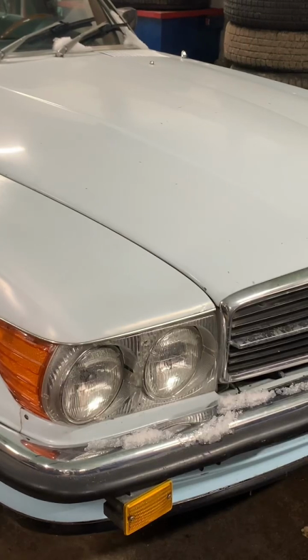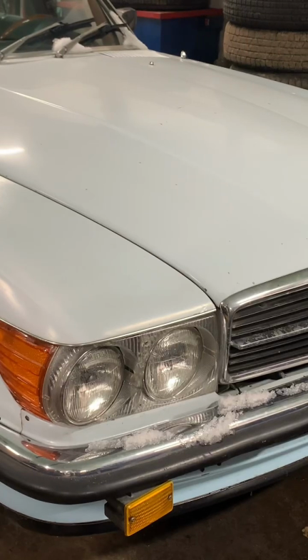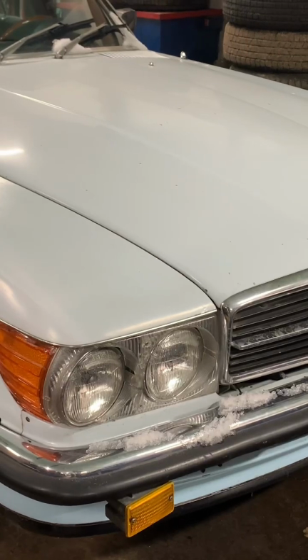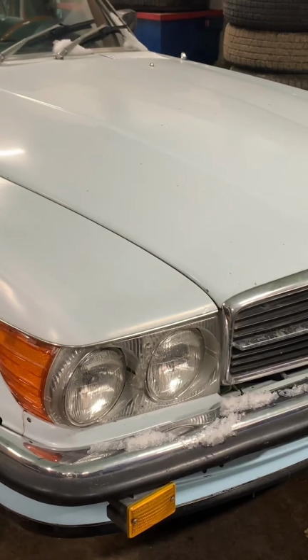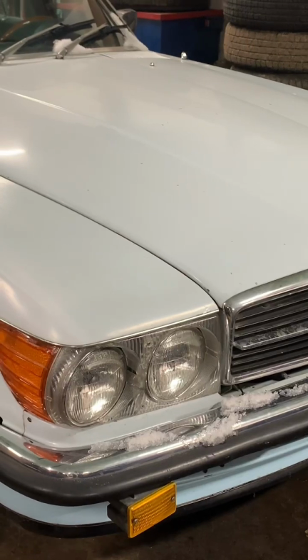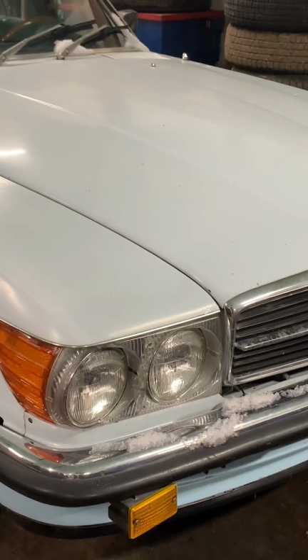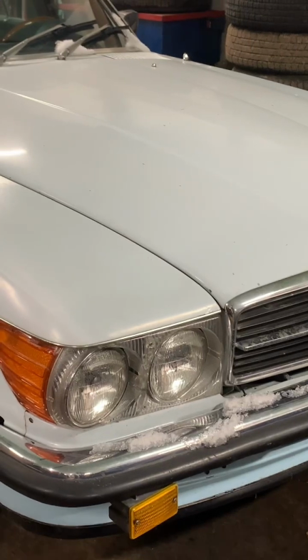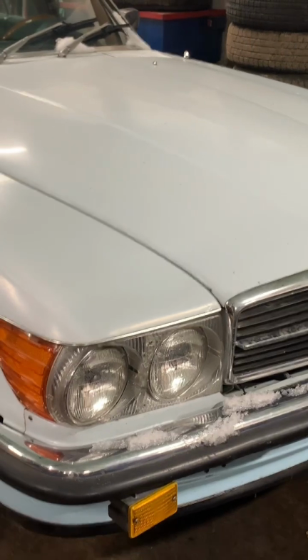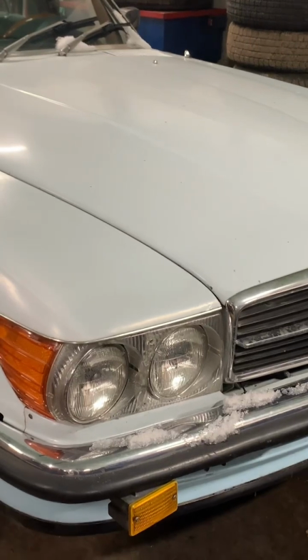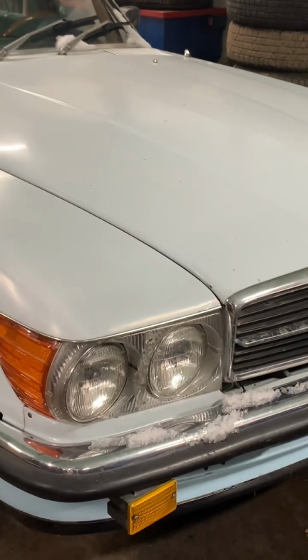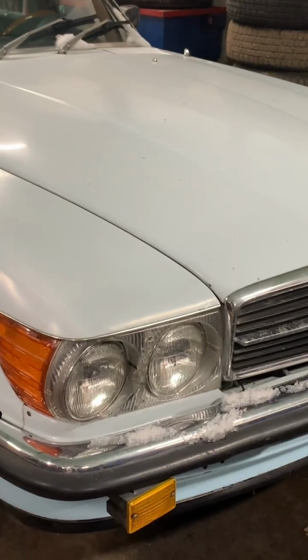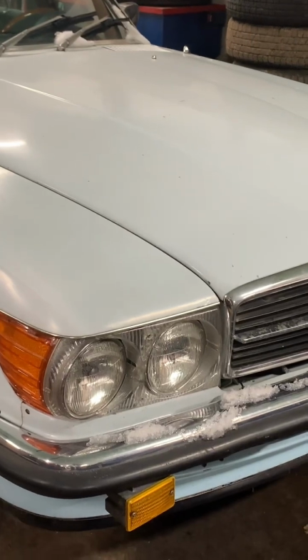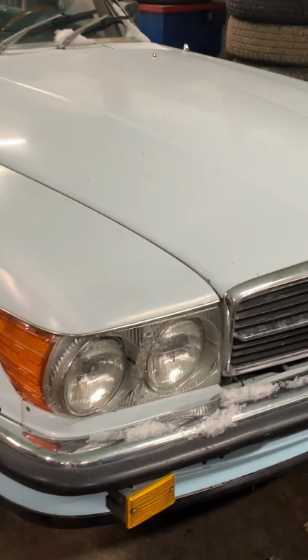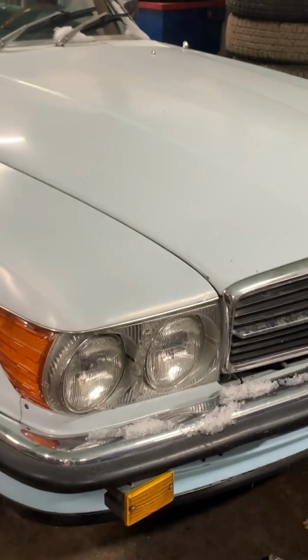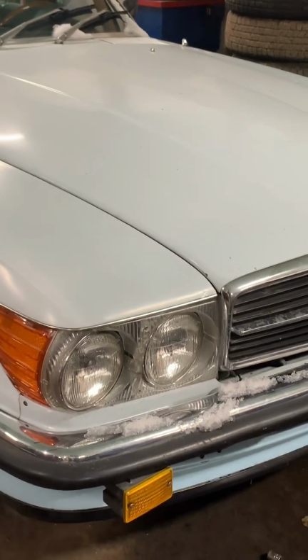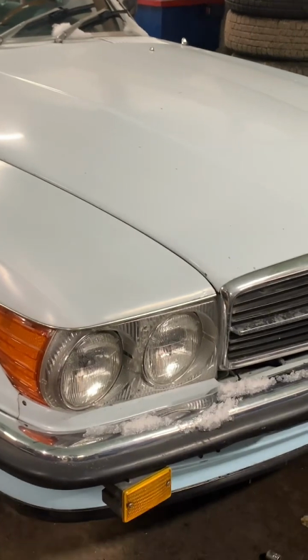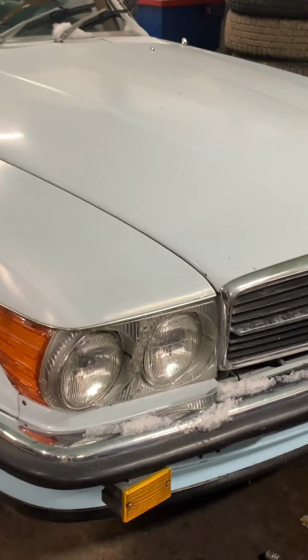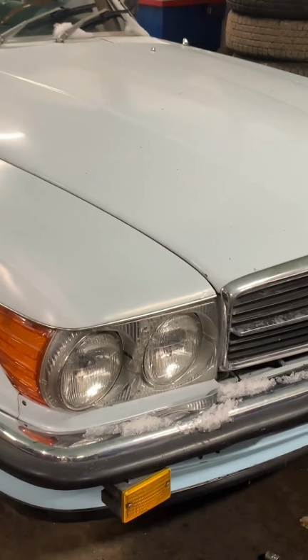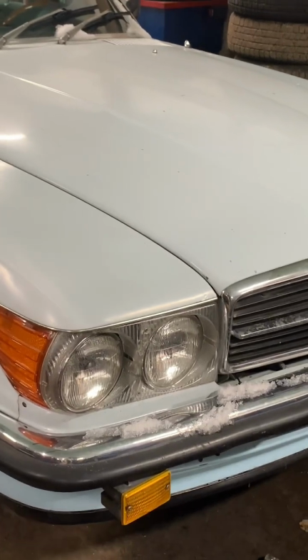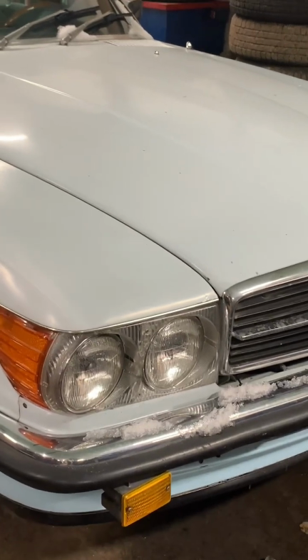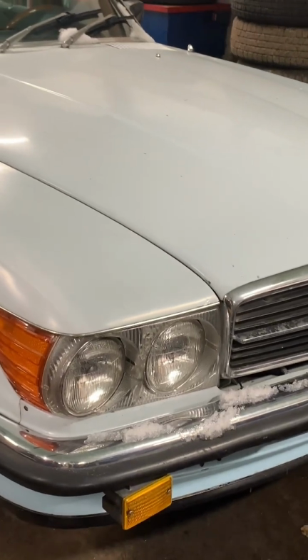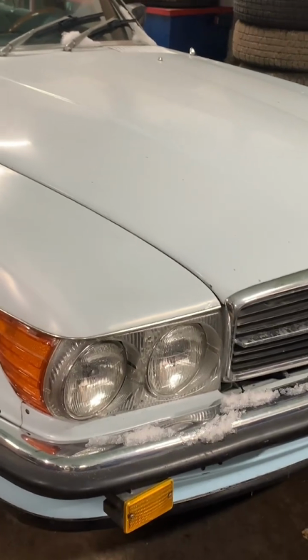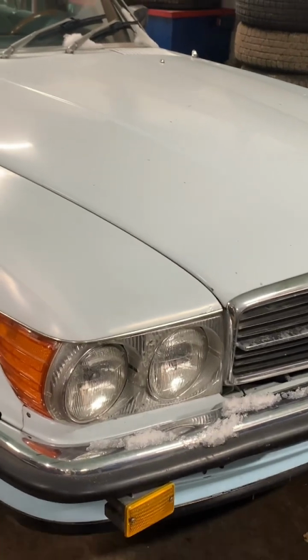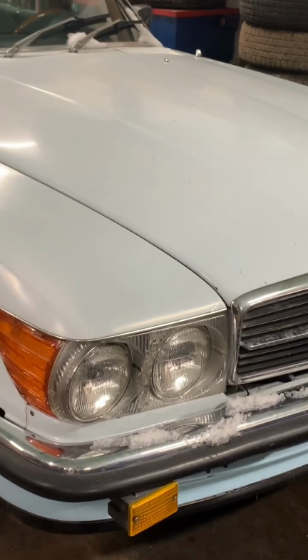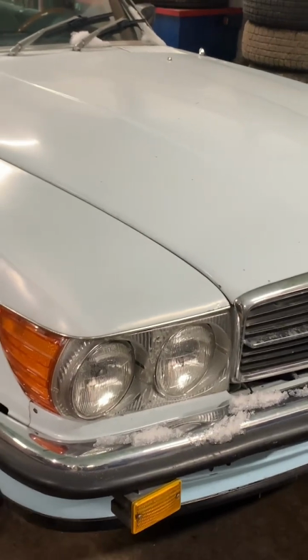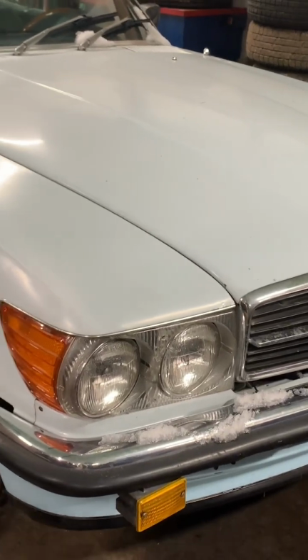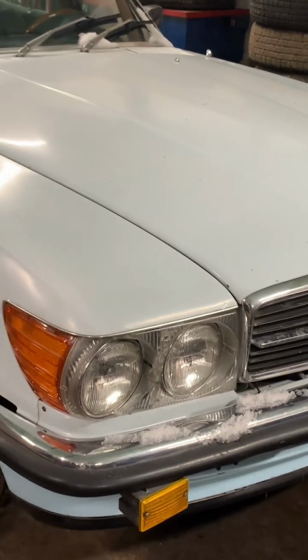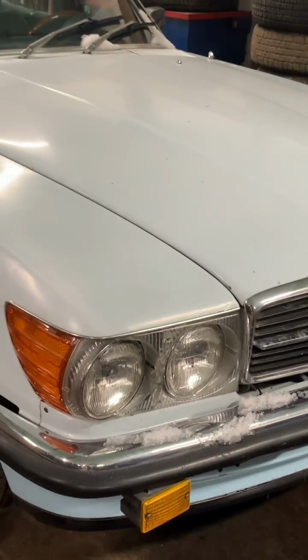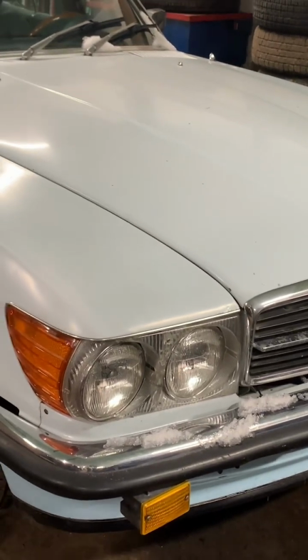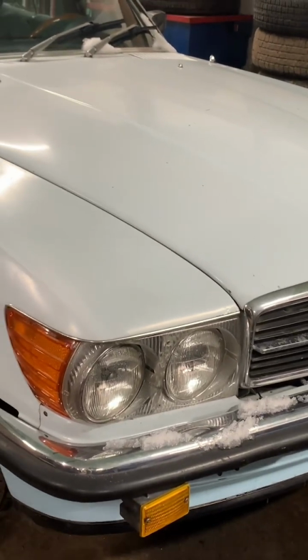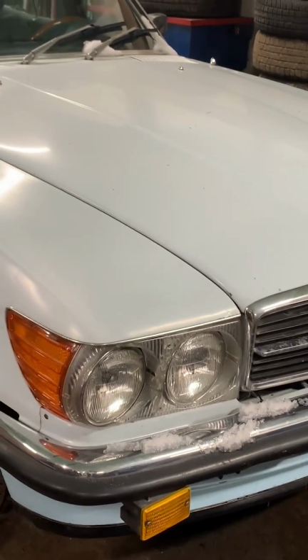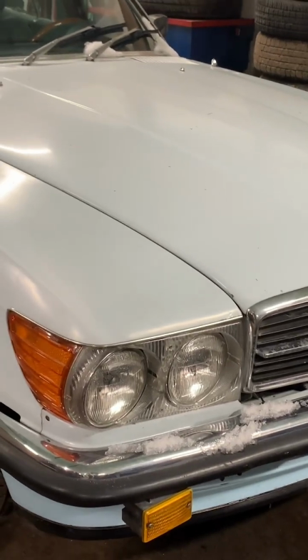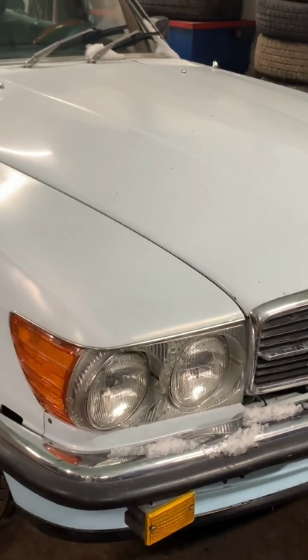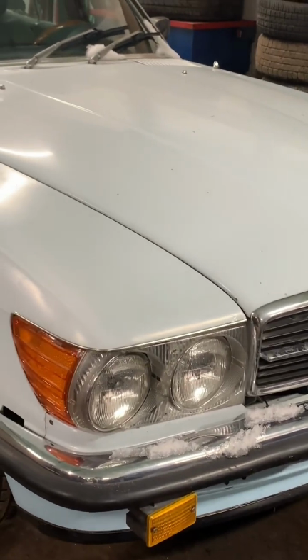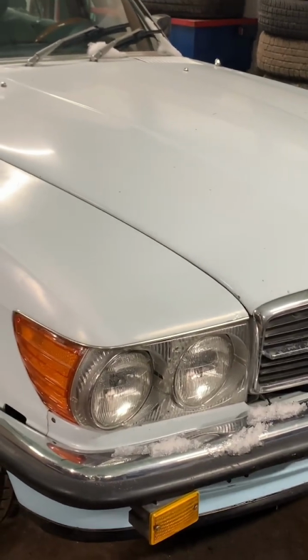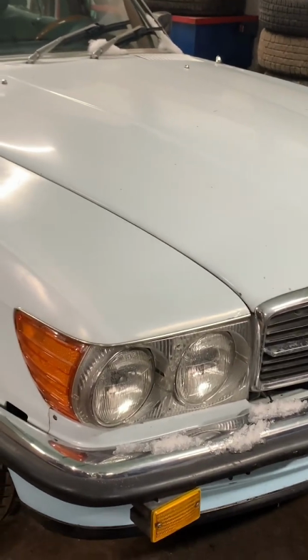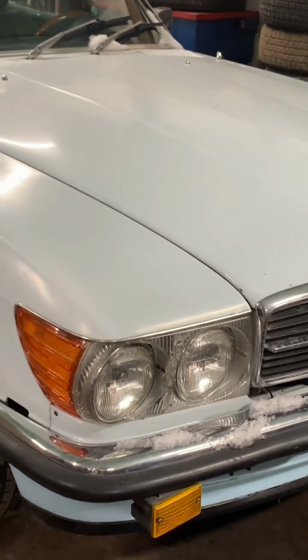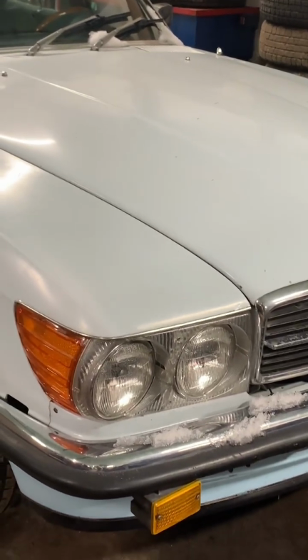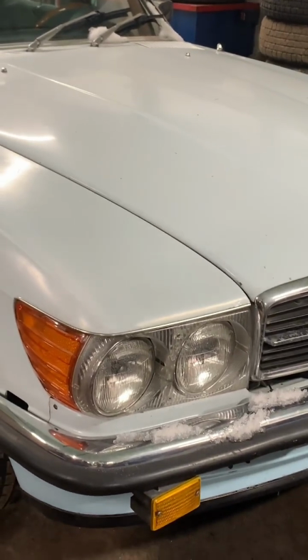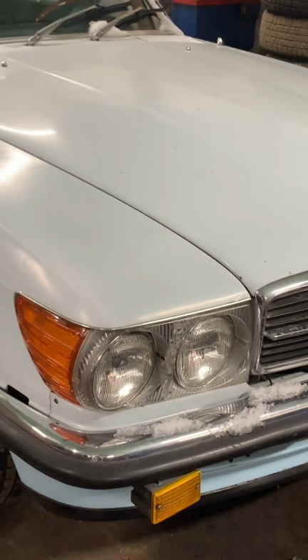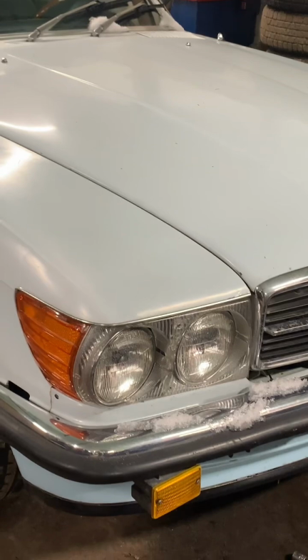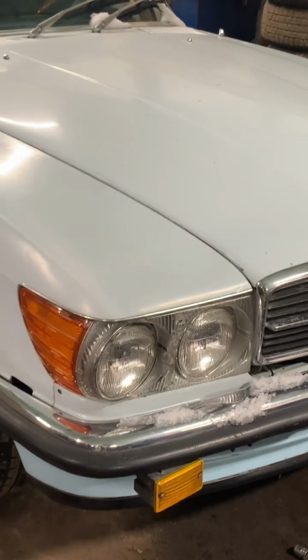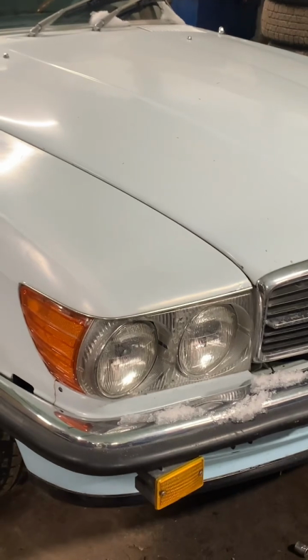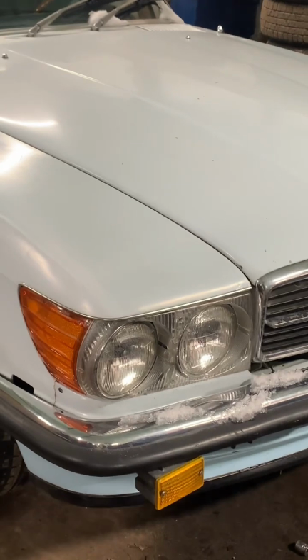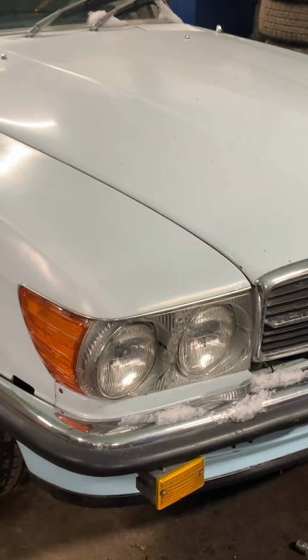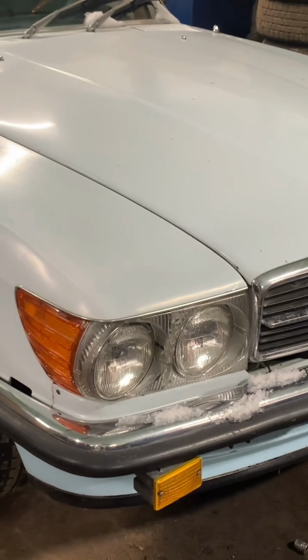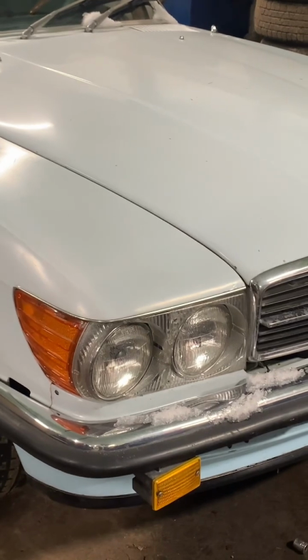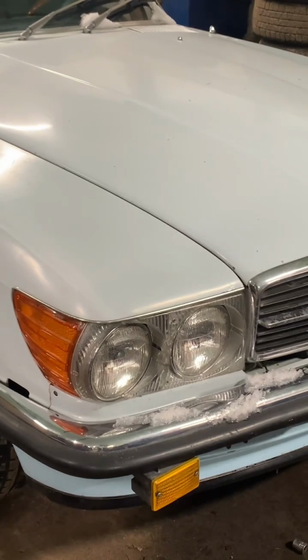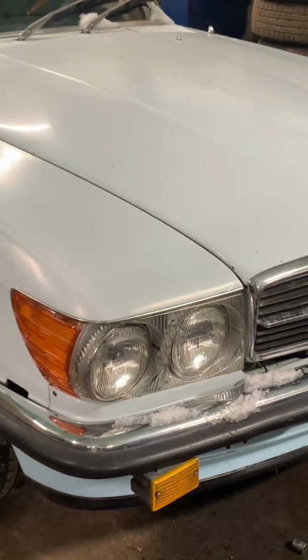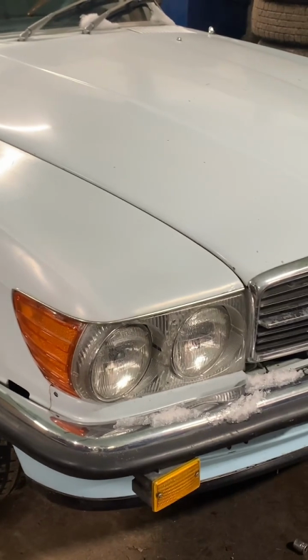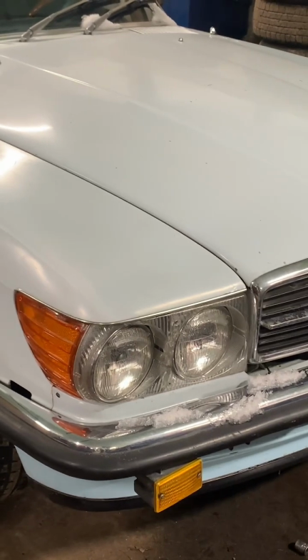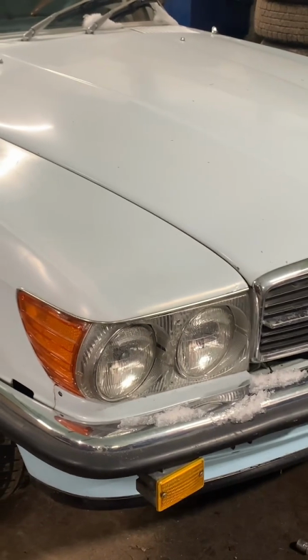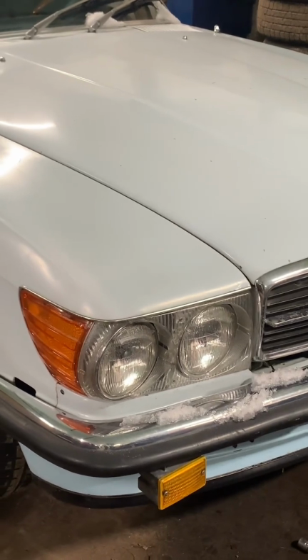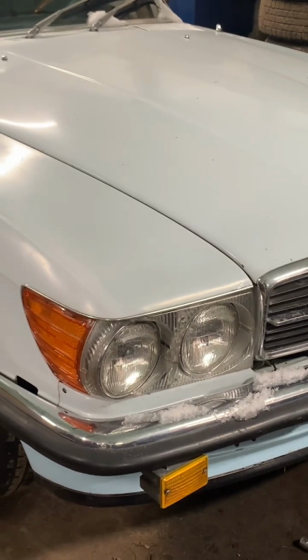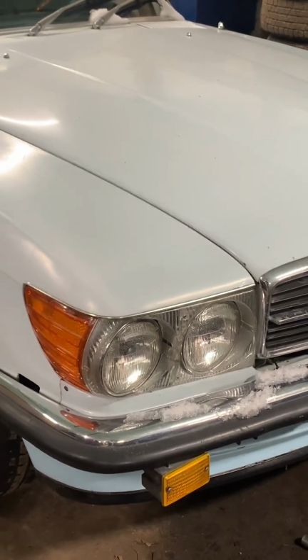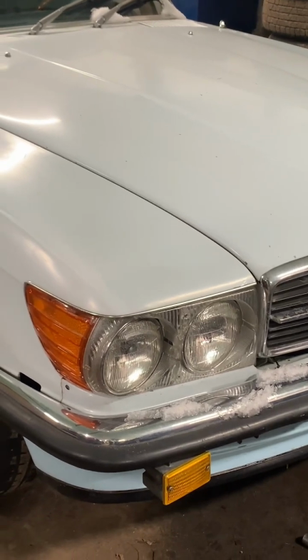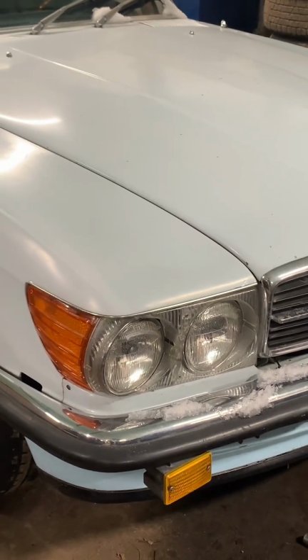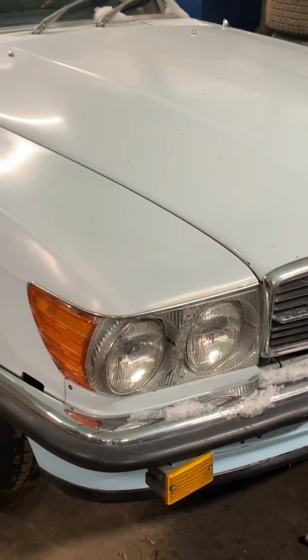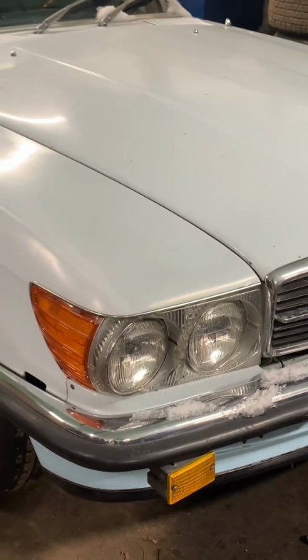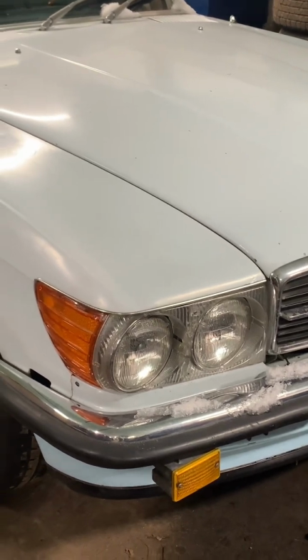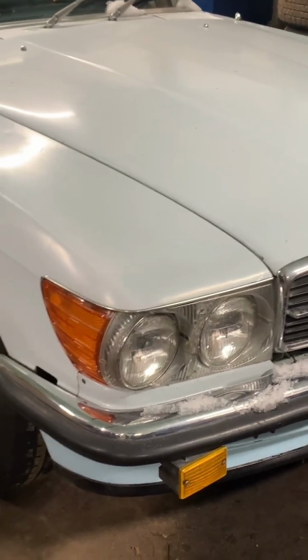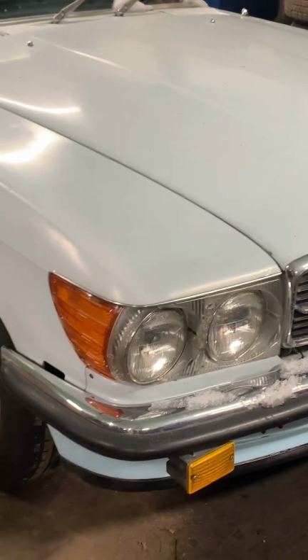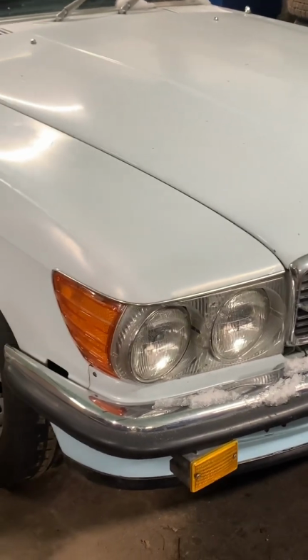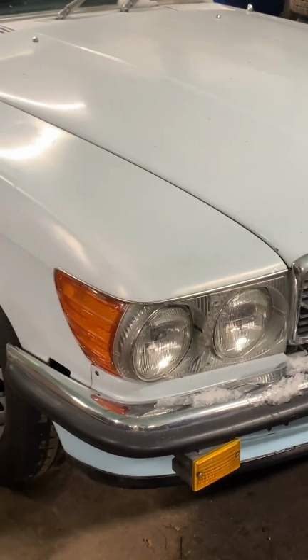Featured Car of the Week. One of my favorites. This is a 1974 Mercedes-Benz 450 SLC. Well, it used to be.